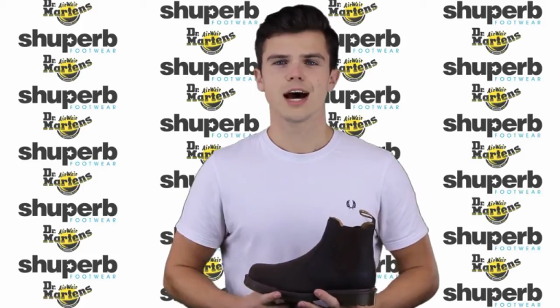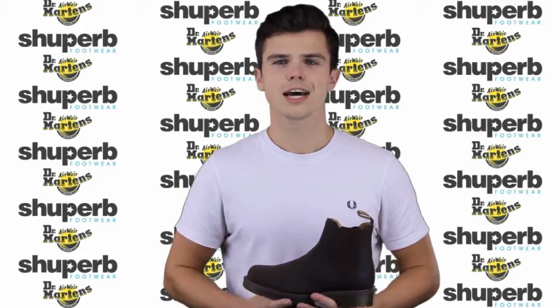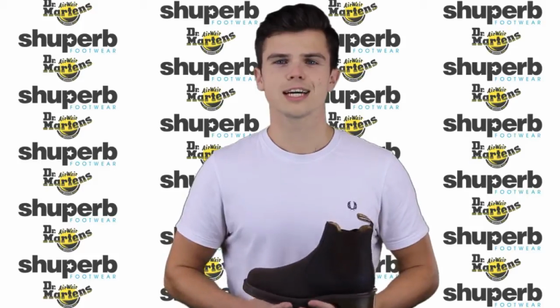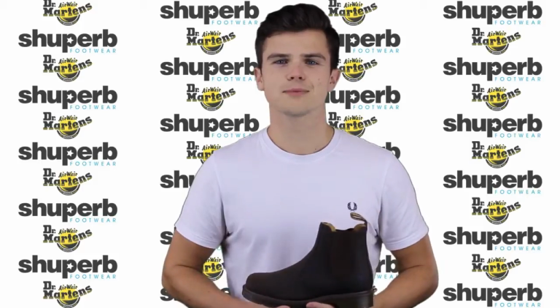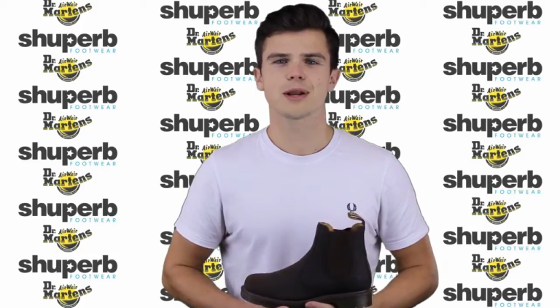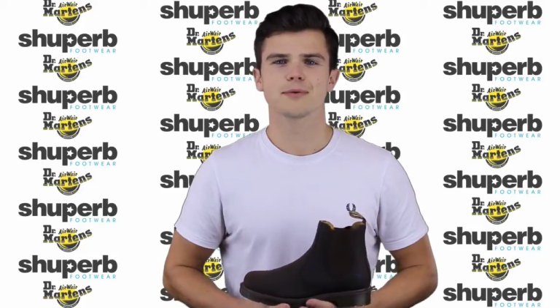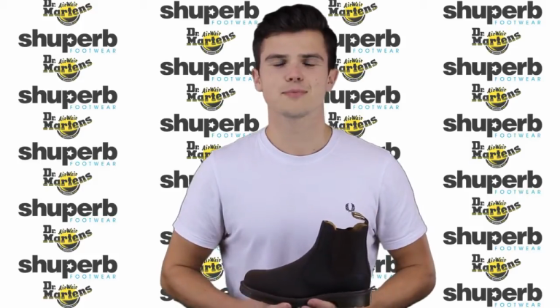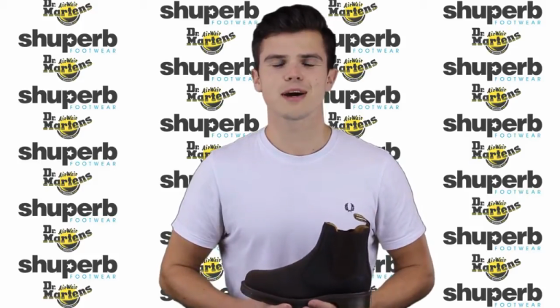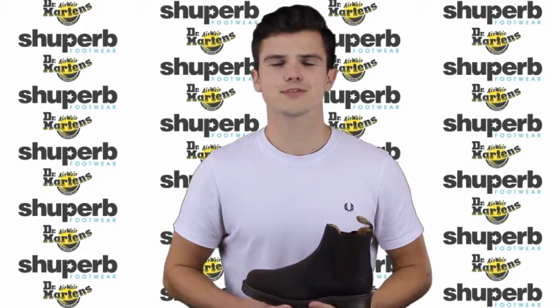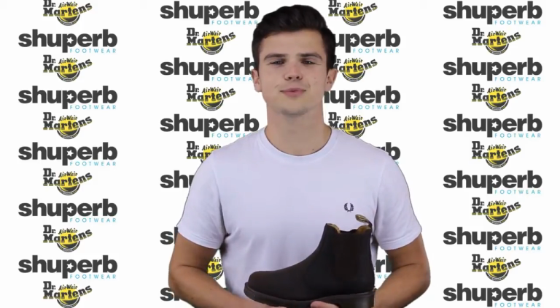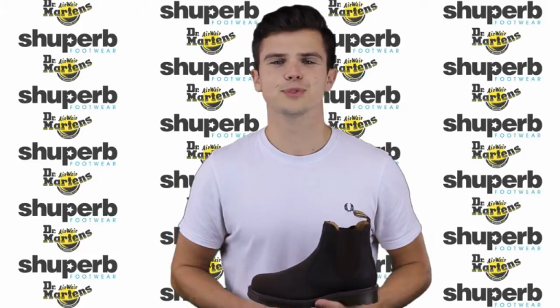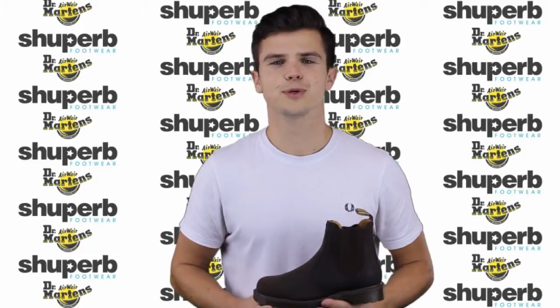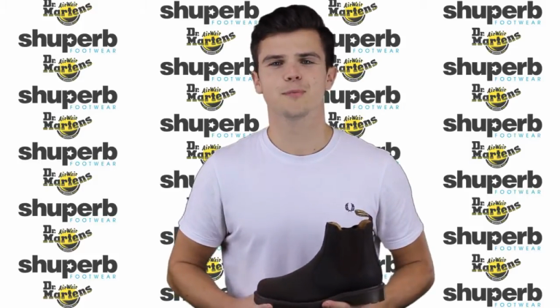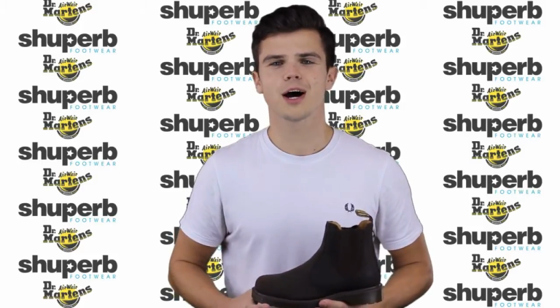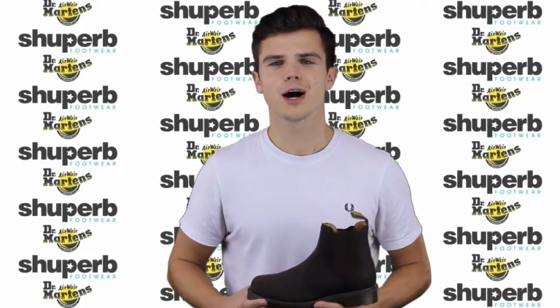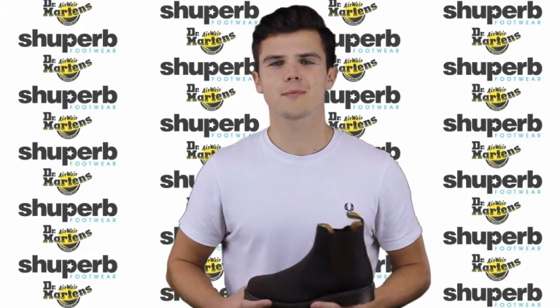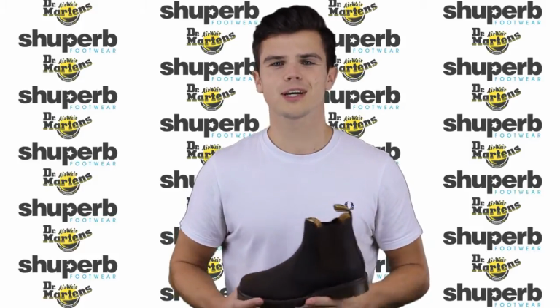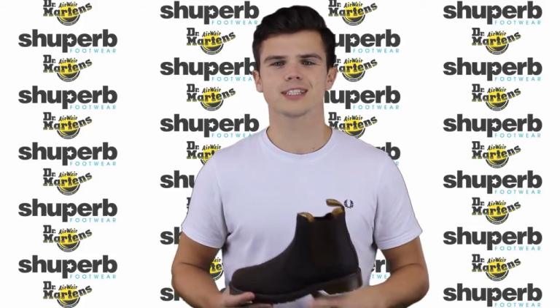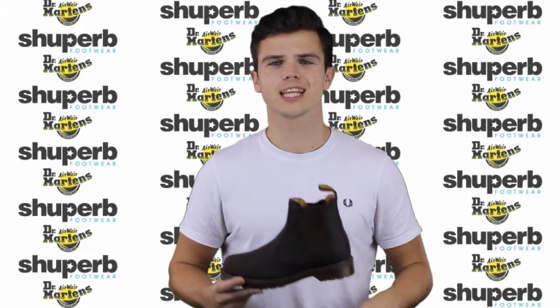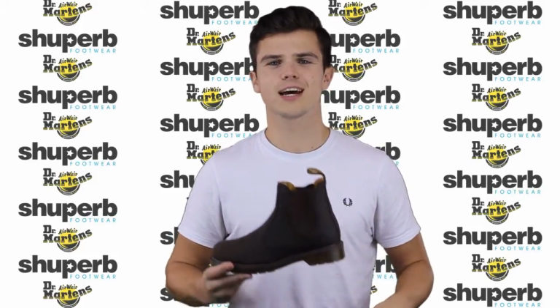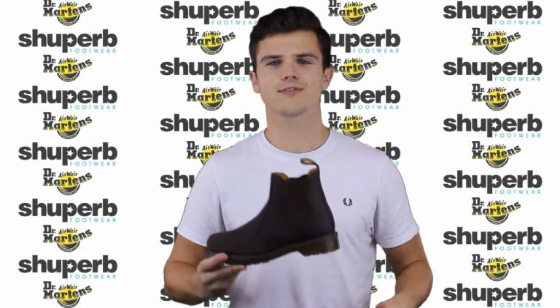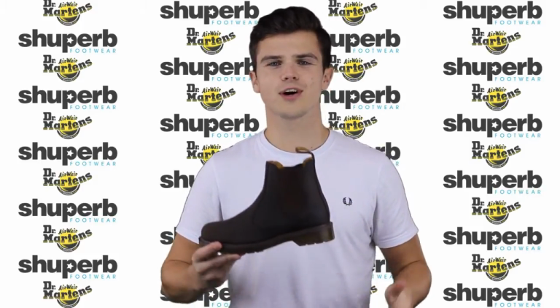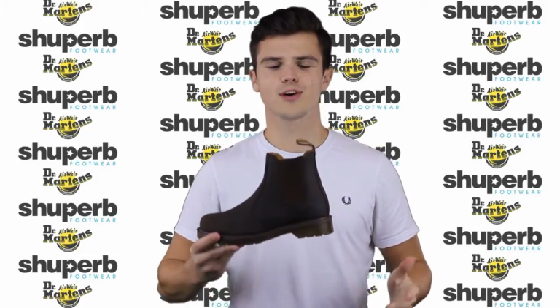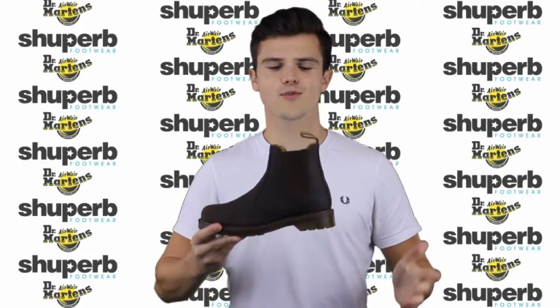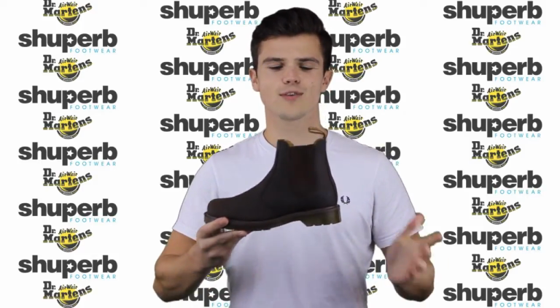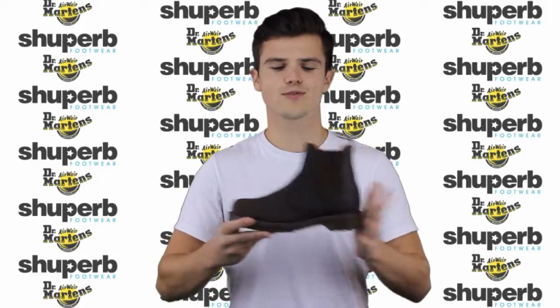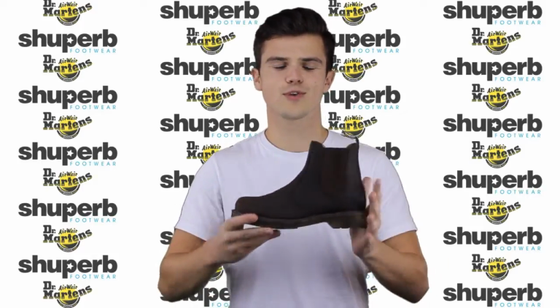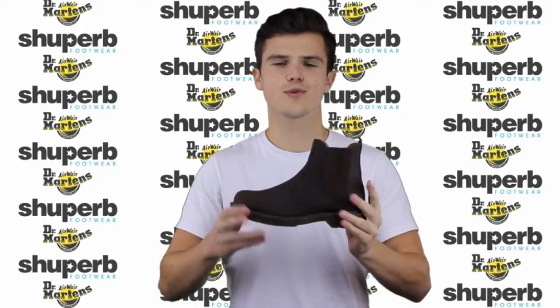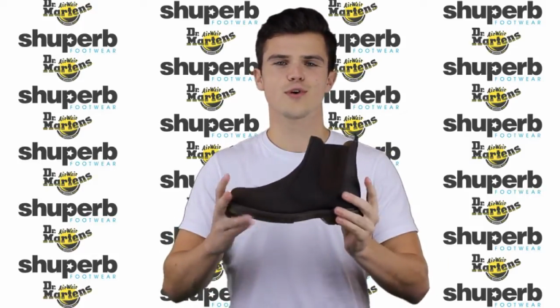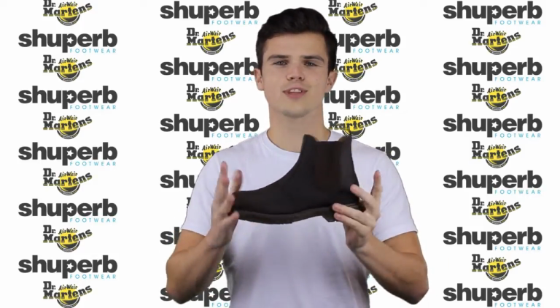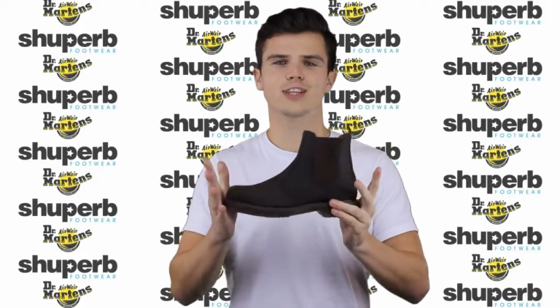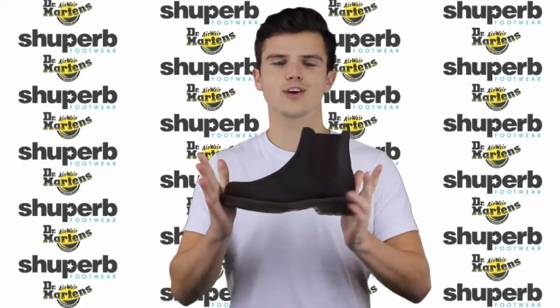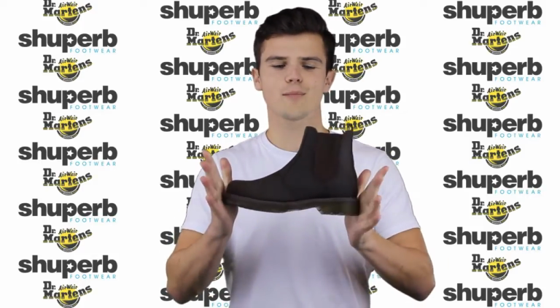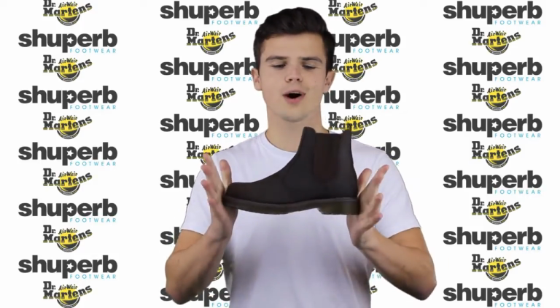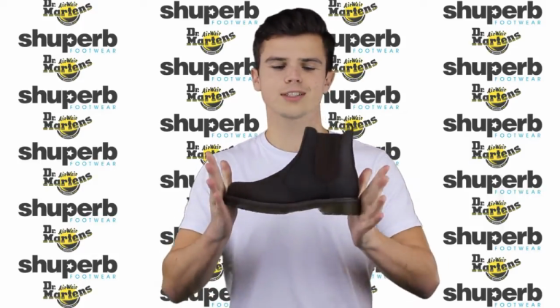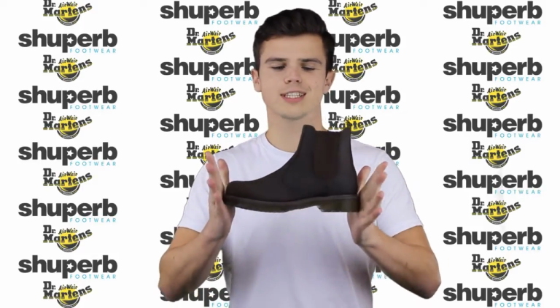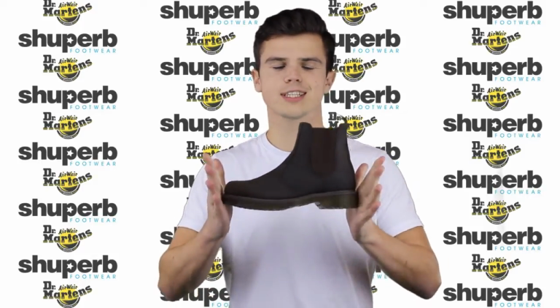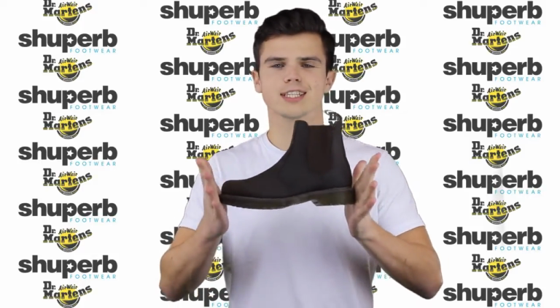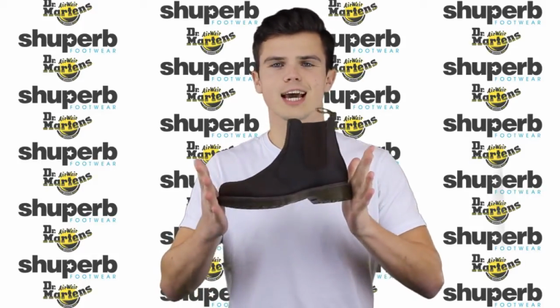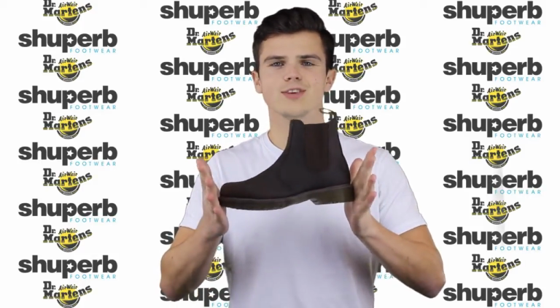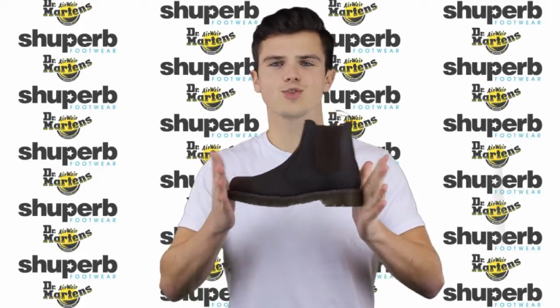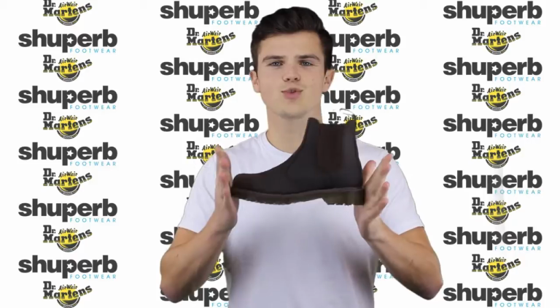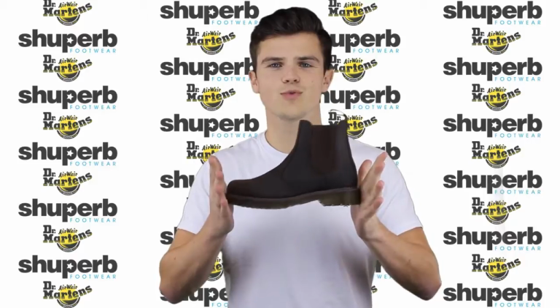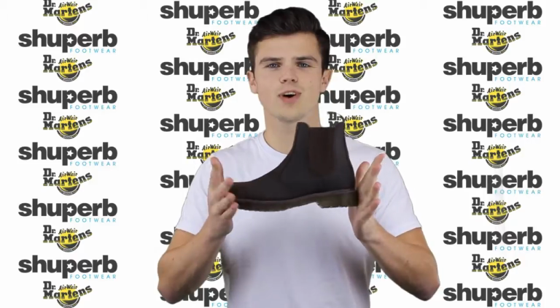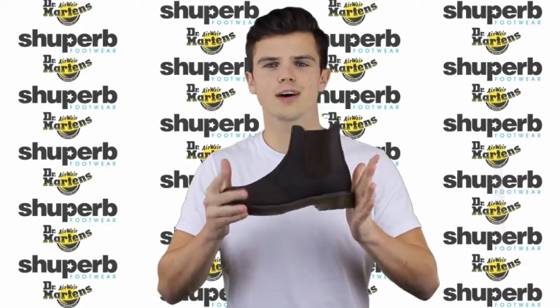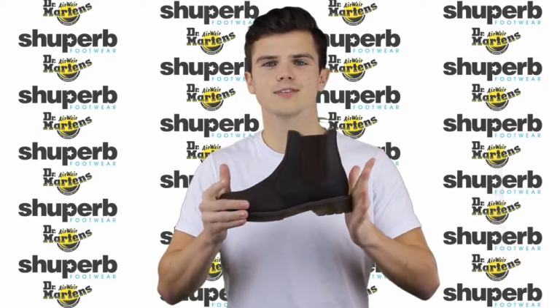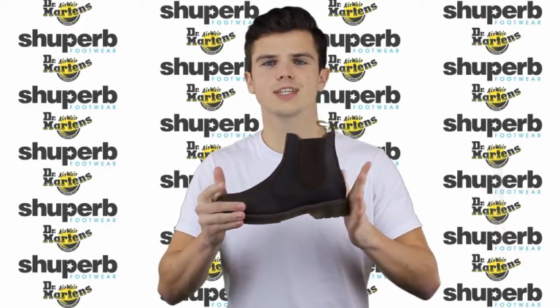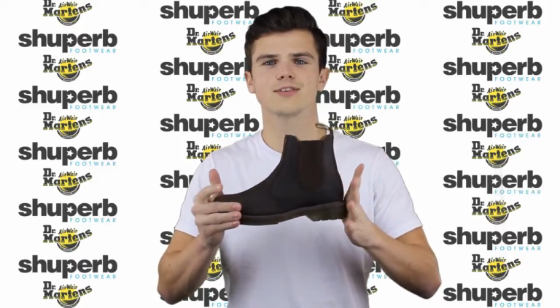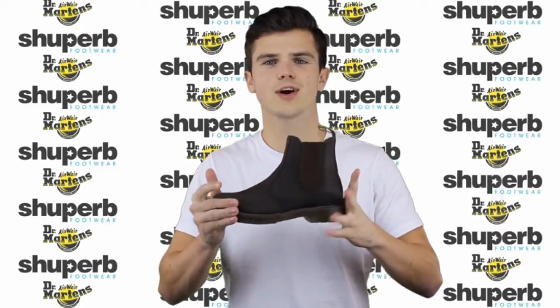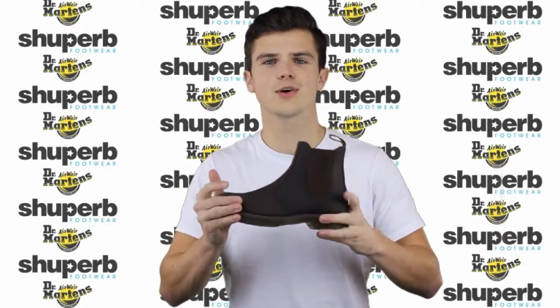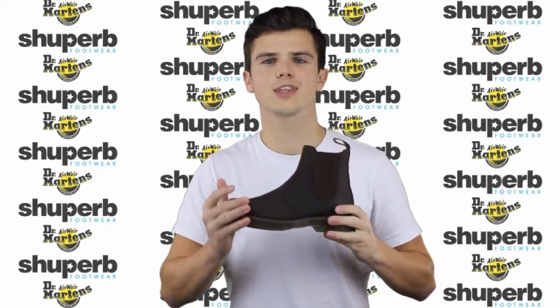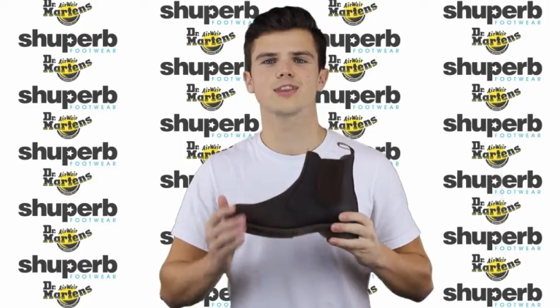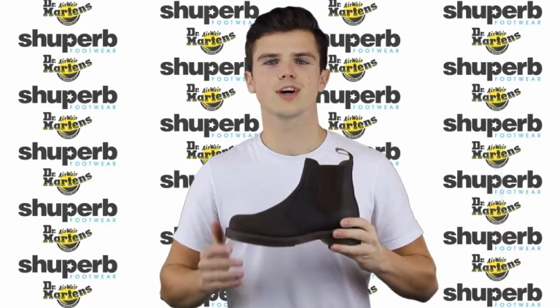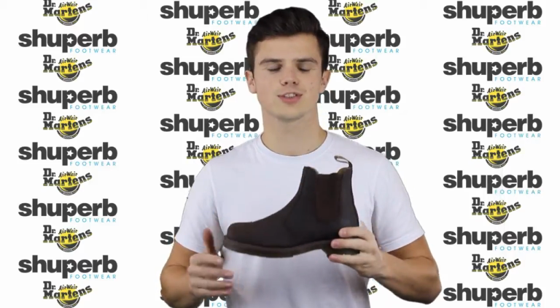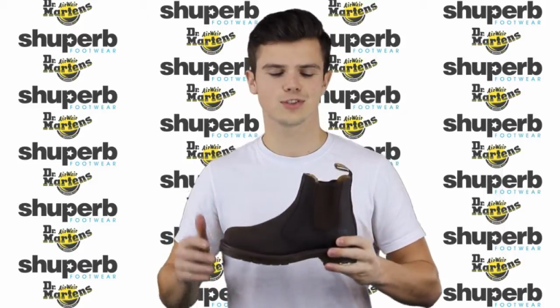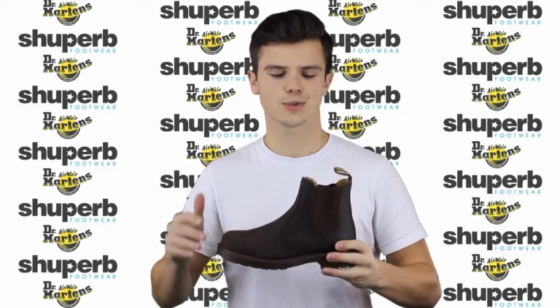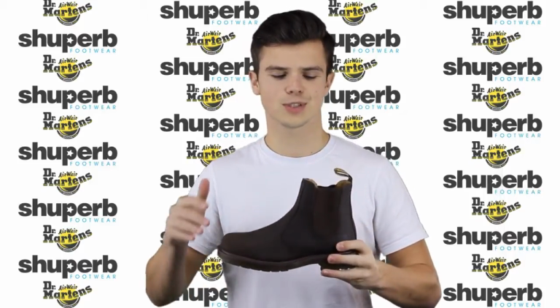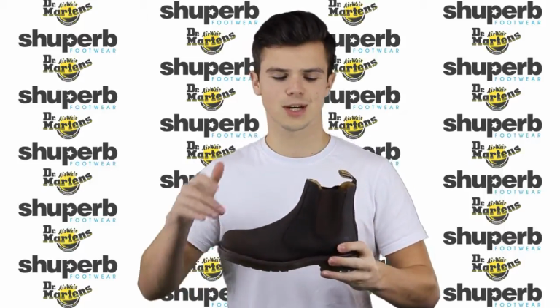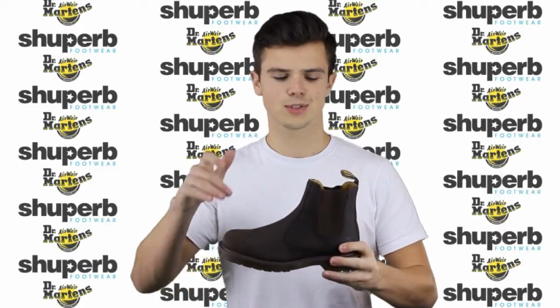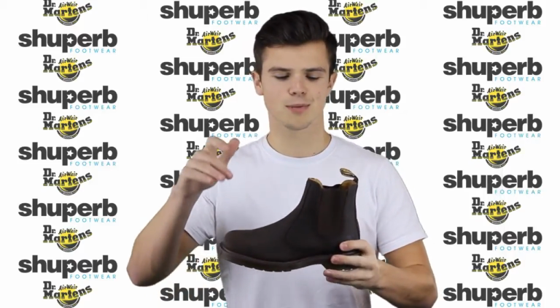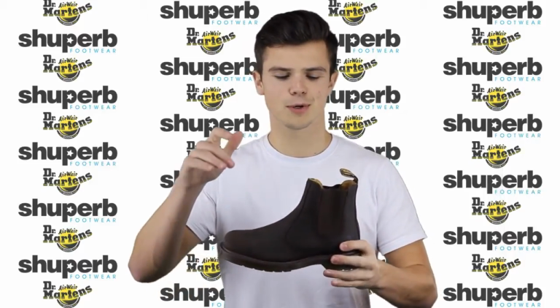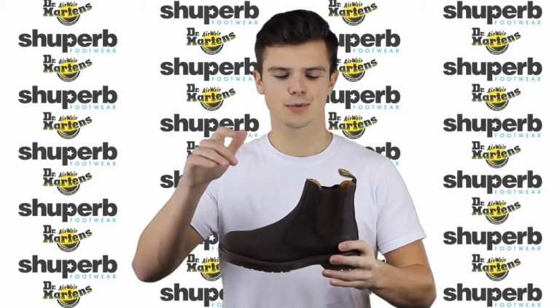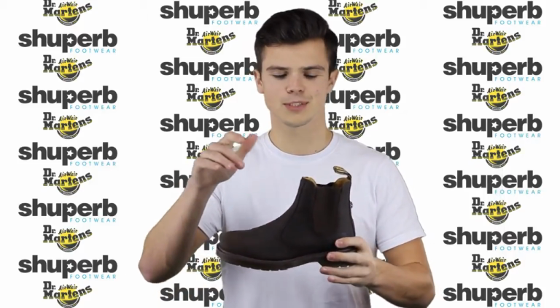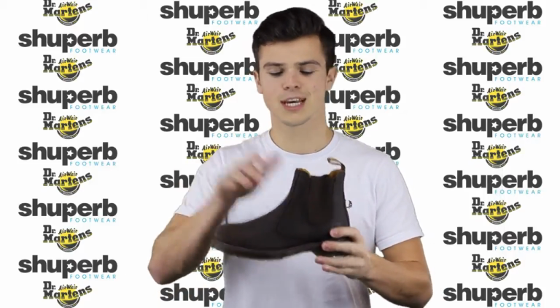Hi guys, my name is Matt from Shoe Purb and today I've got a little run through of the Doc Martens 8250 Industrial Chelsea Boots.